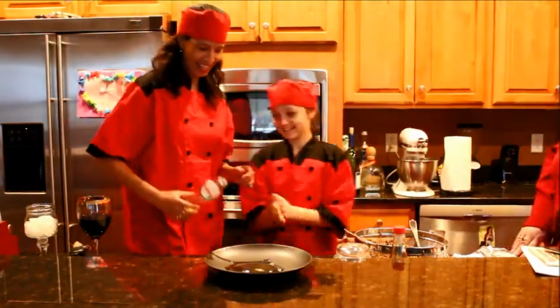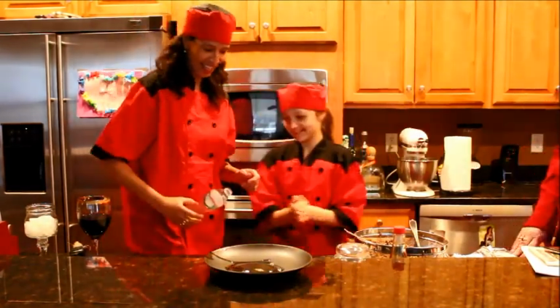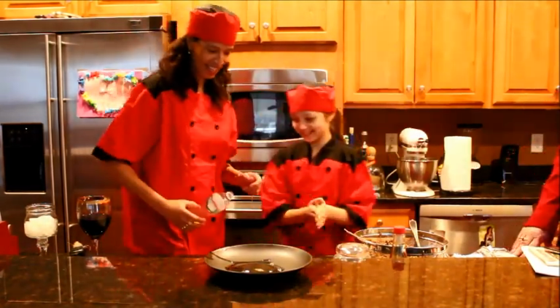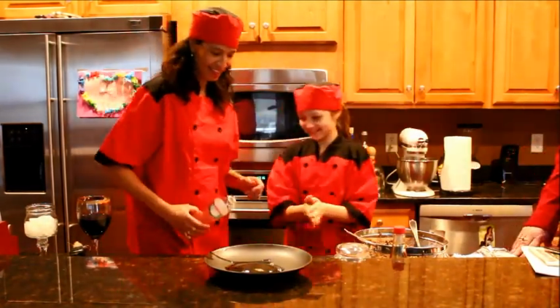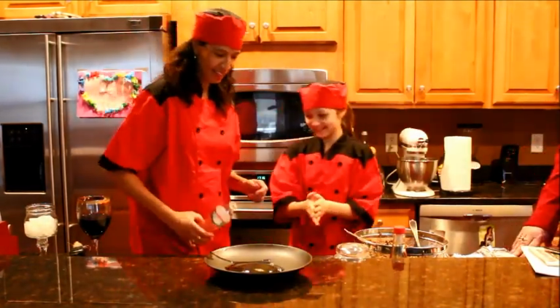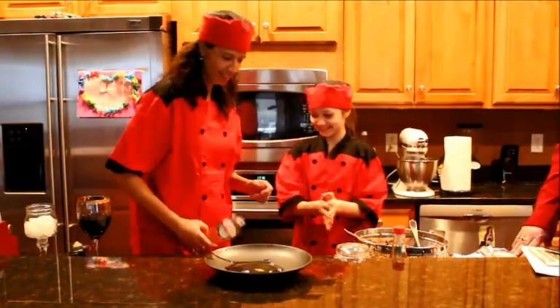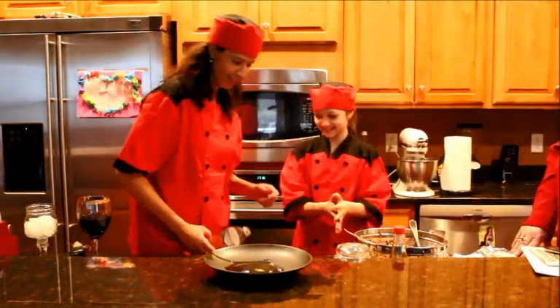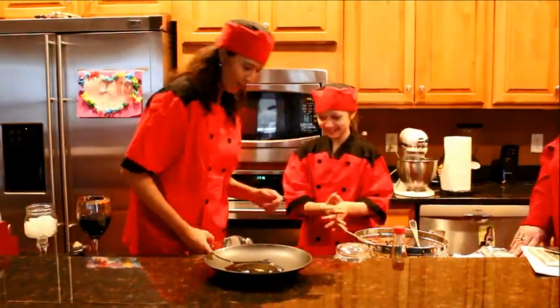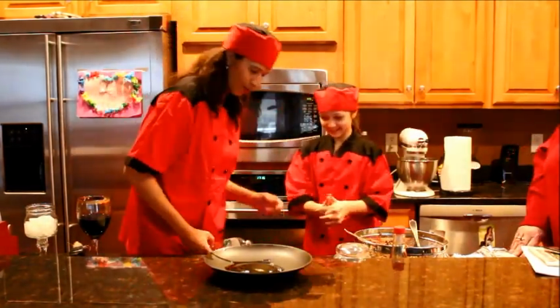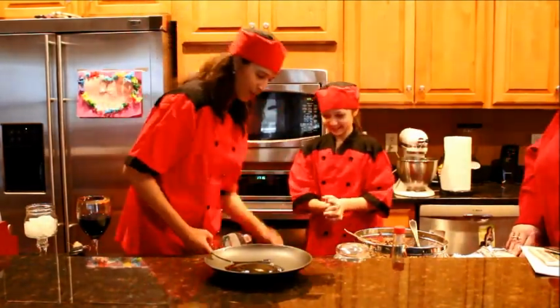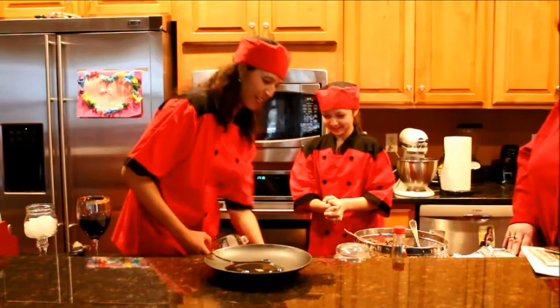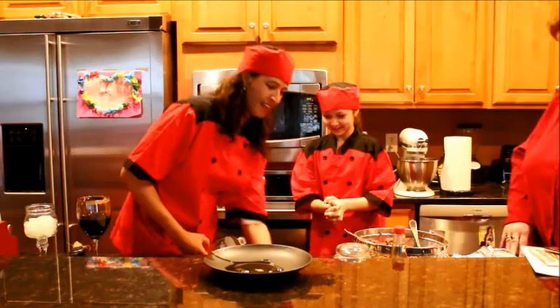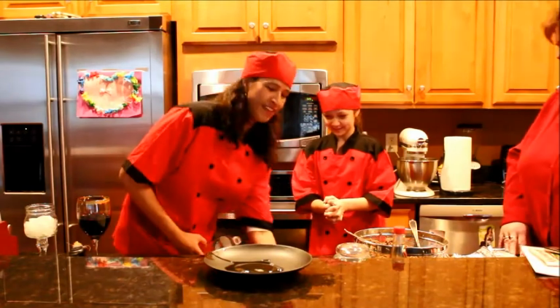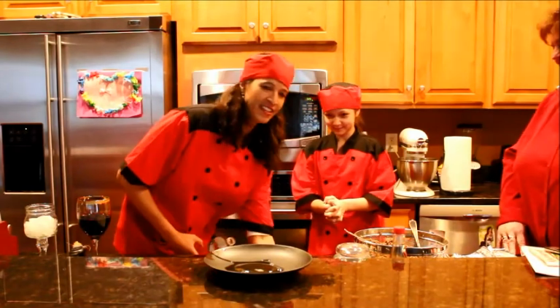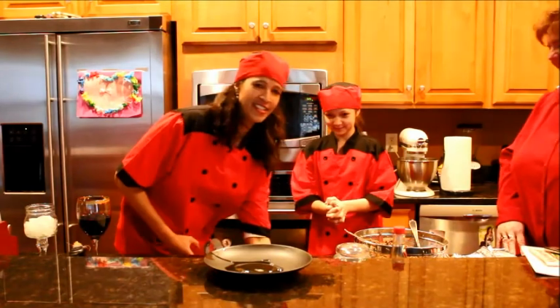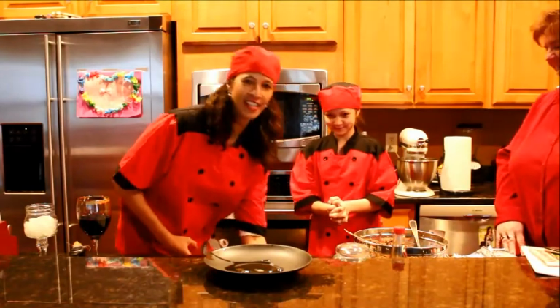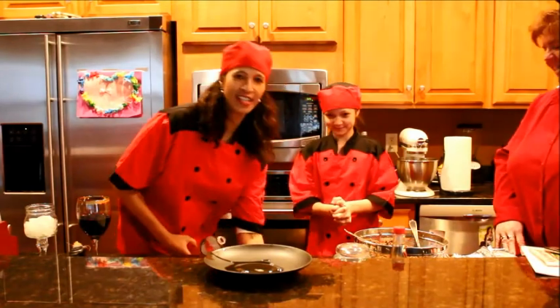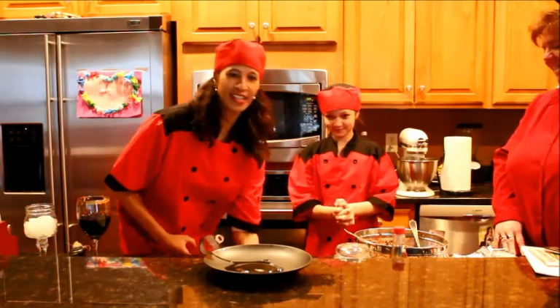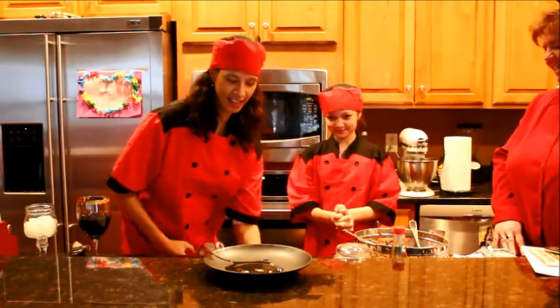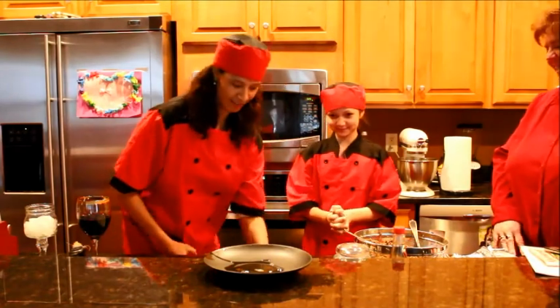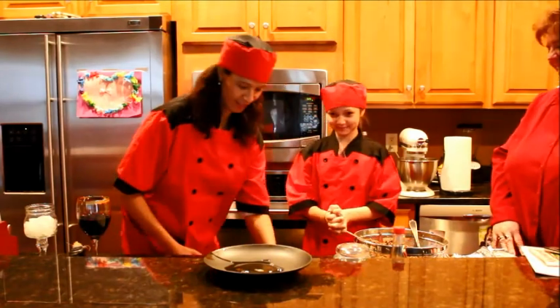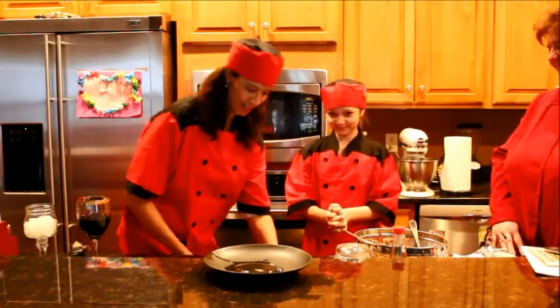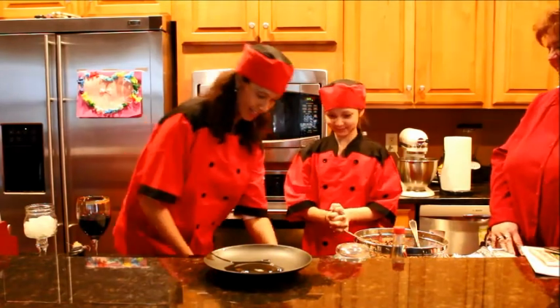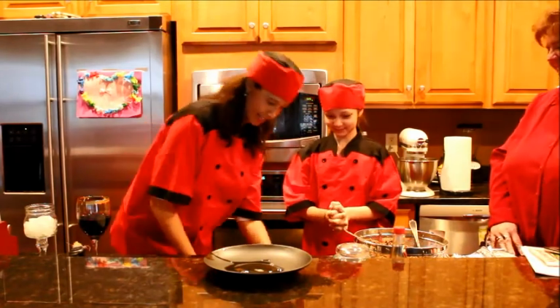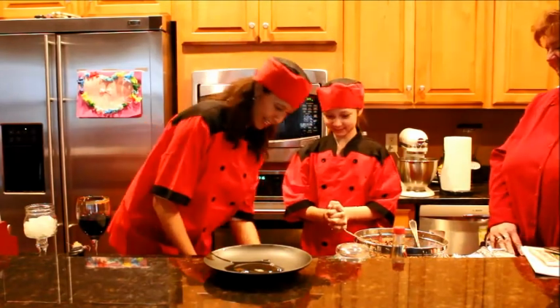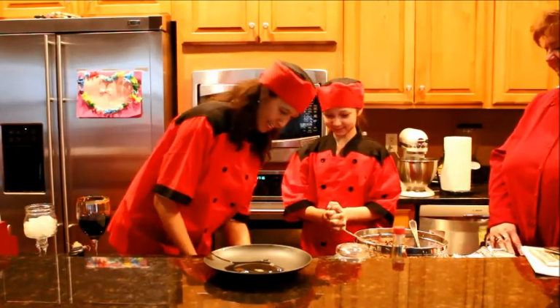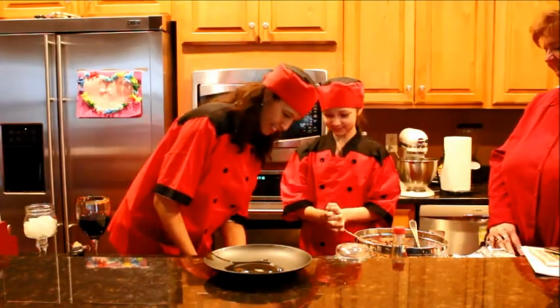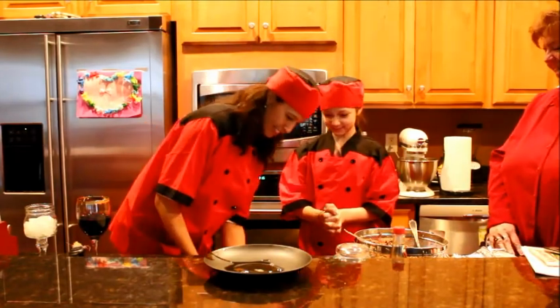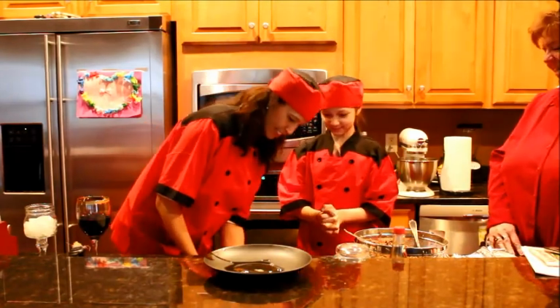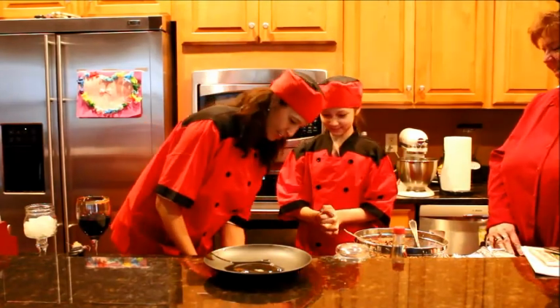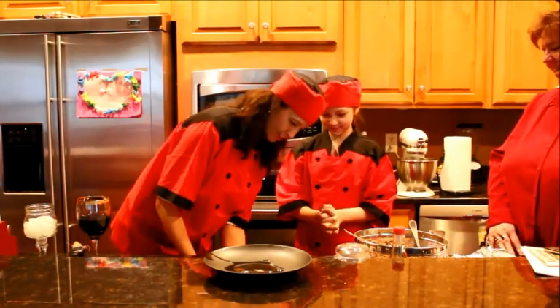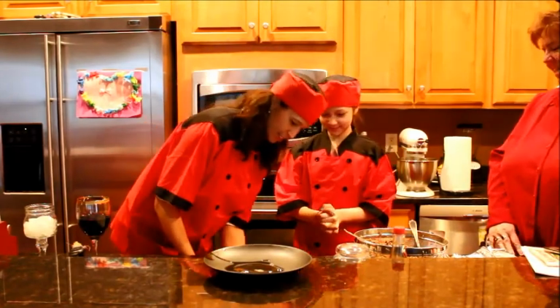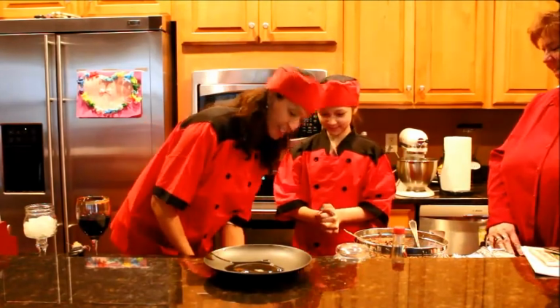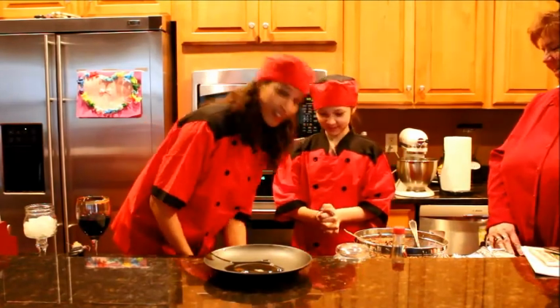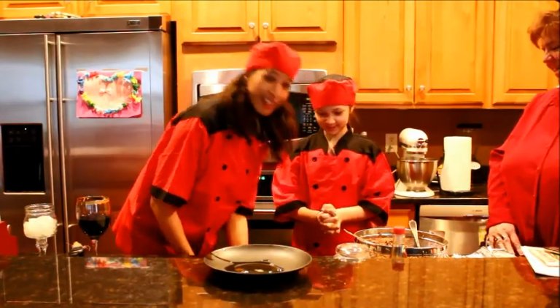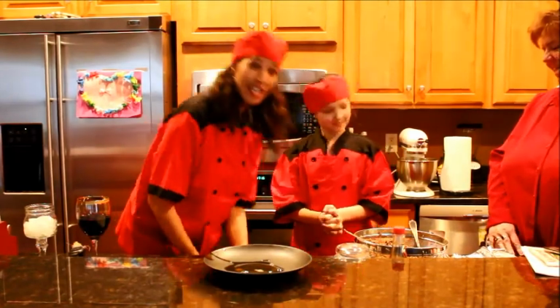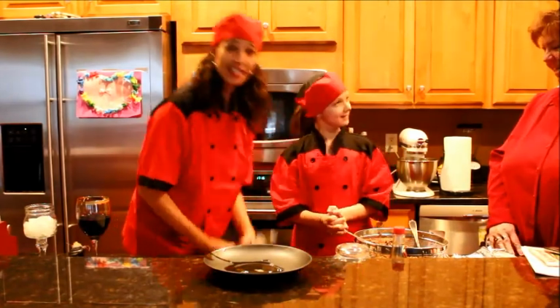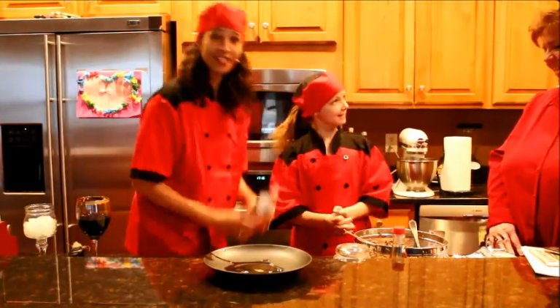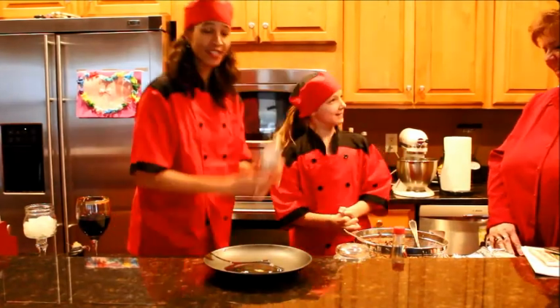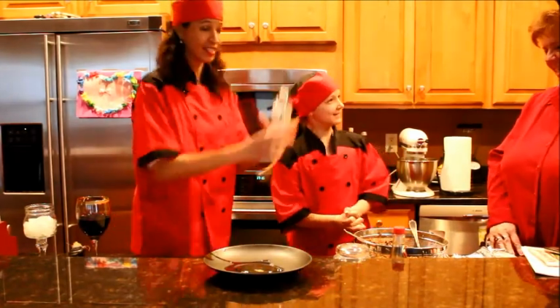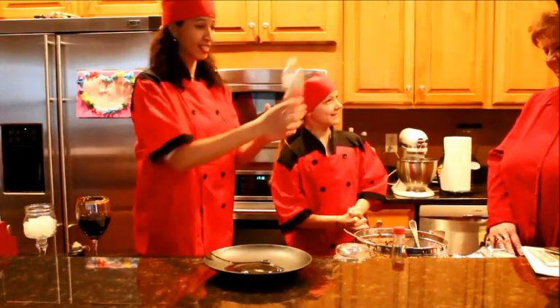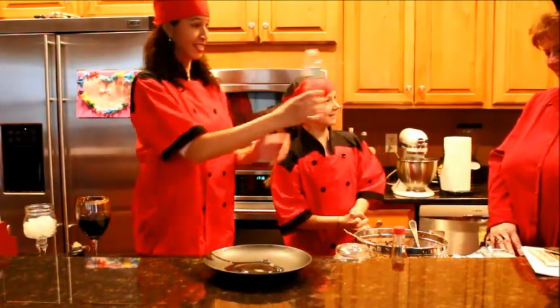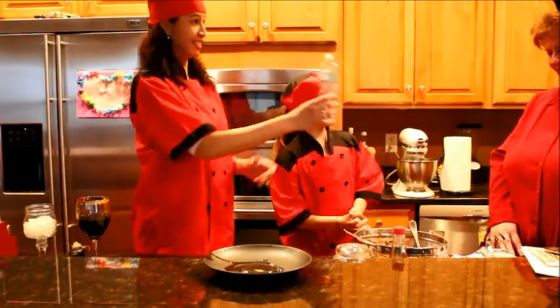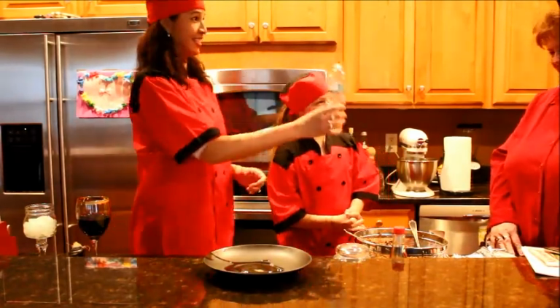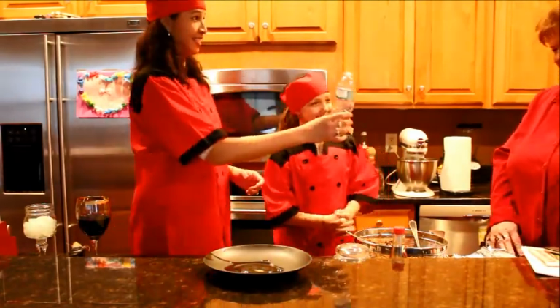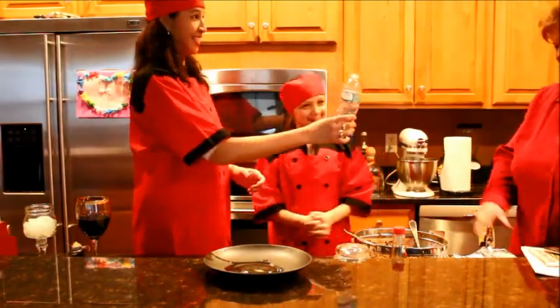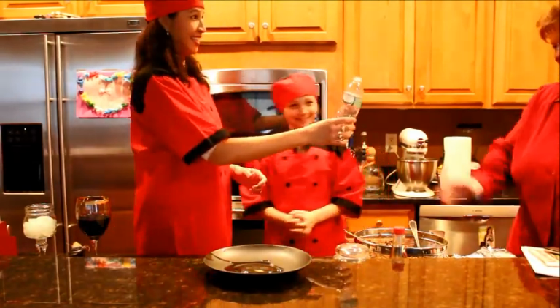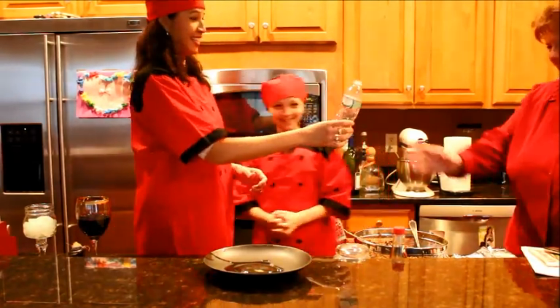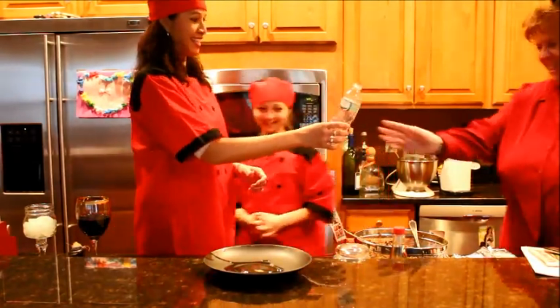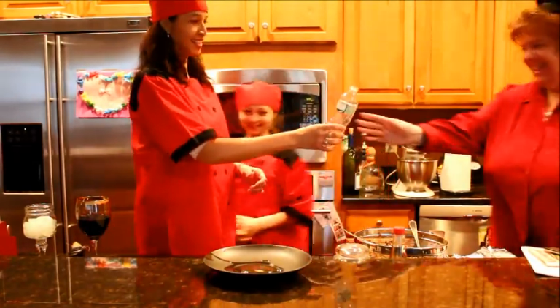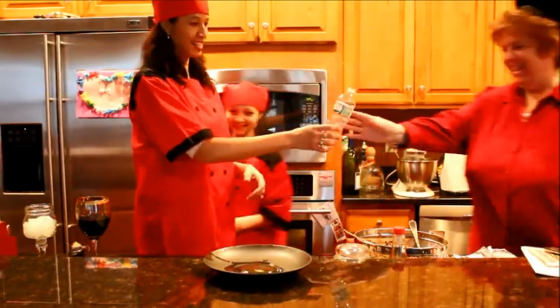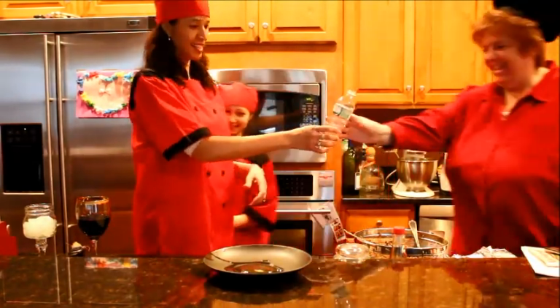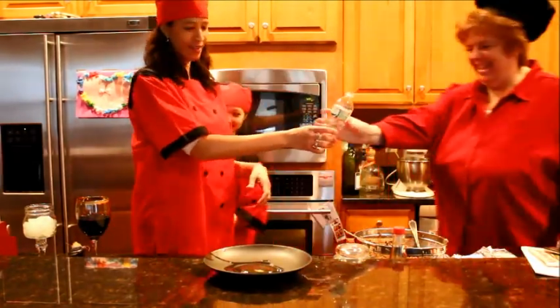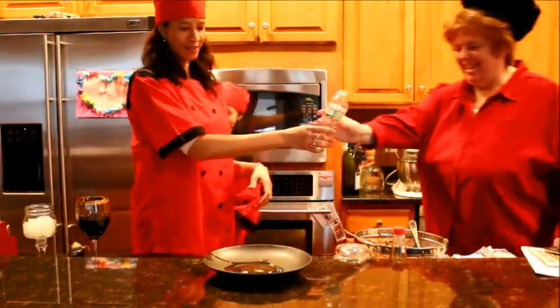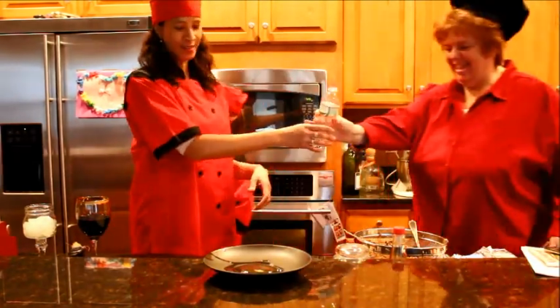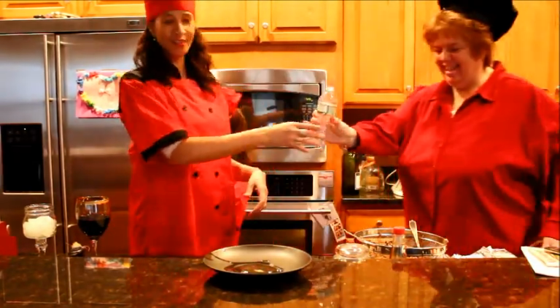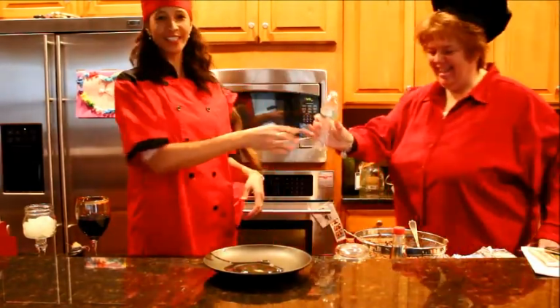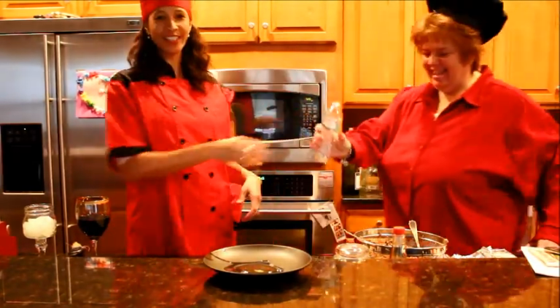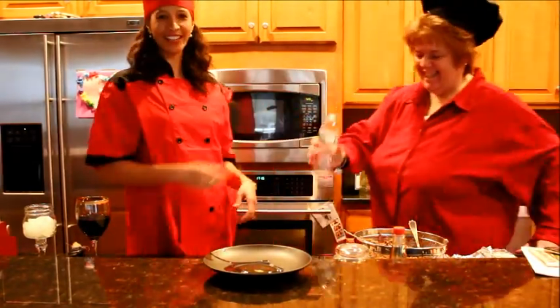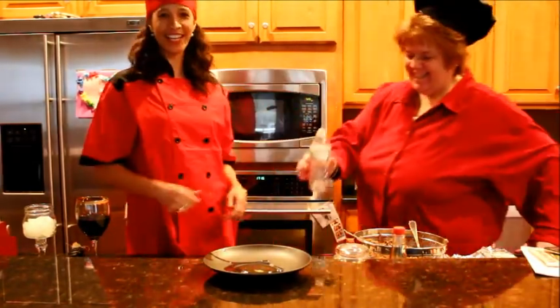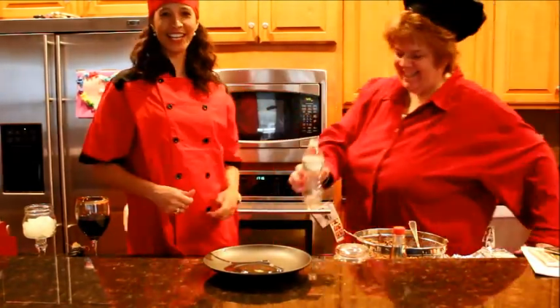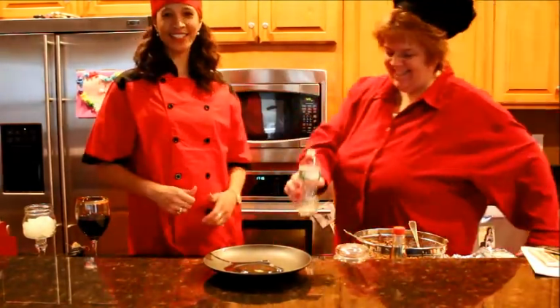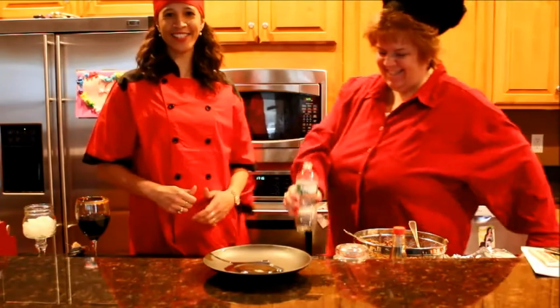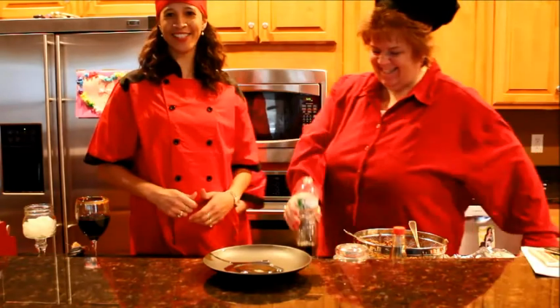It's so easy, even our guest can do it. Let's see you do it, Delise.